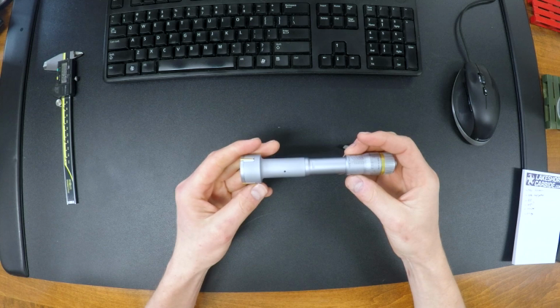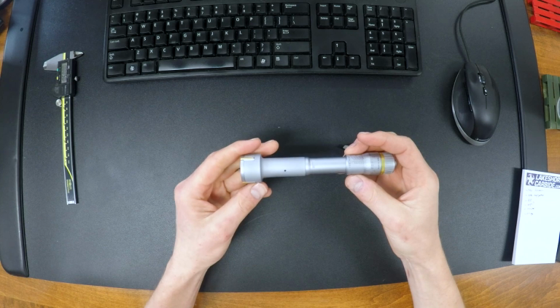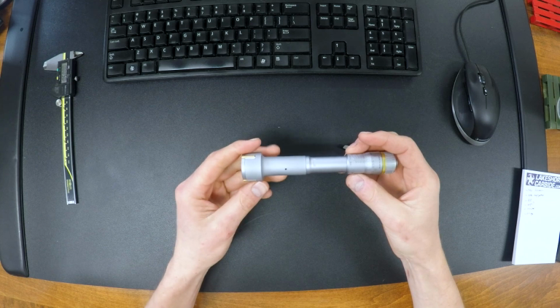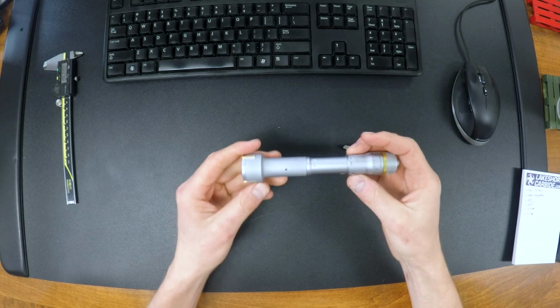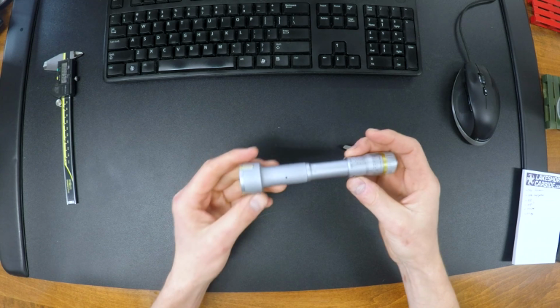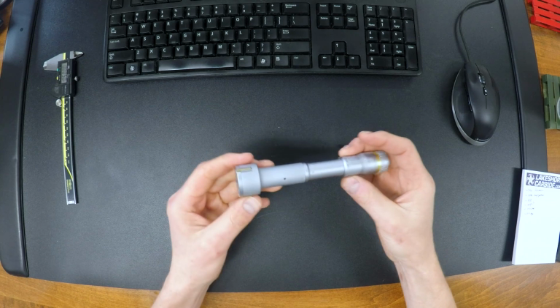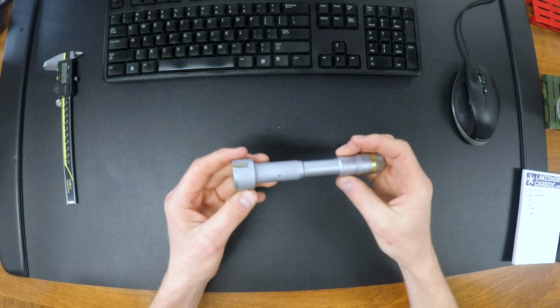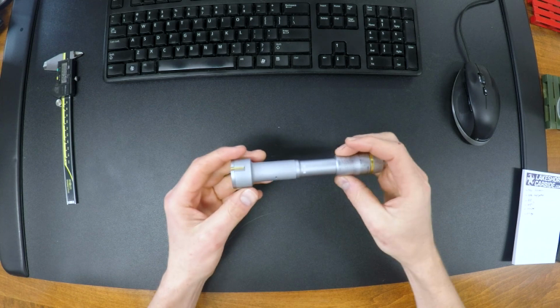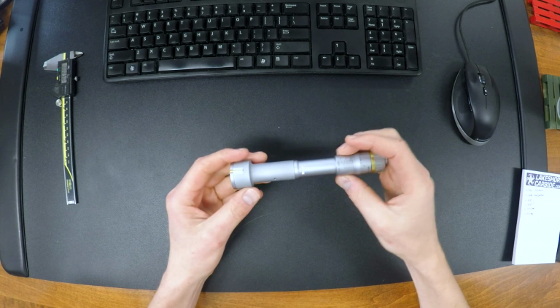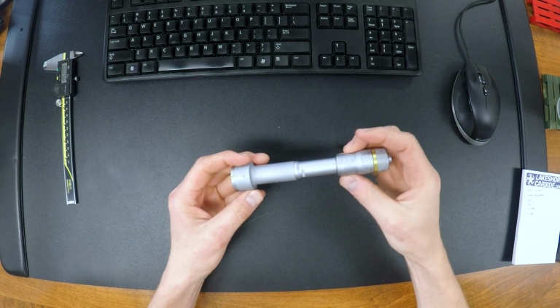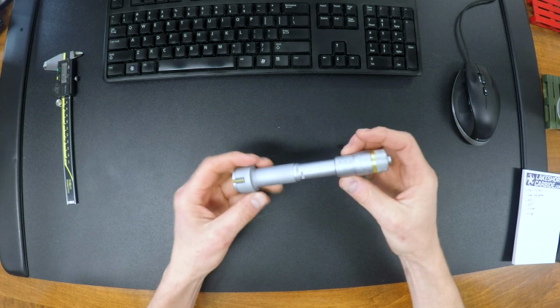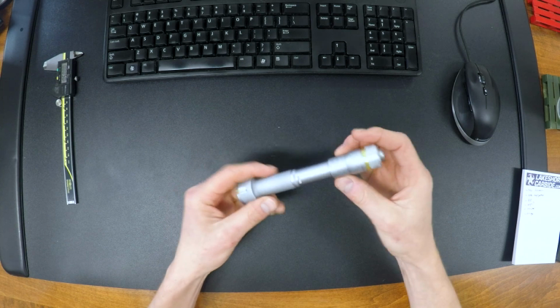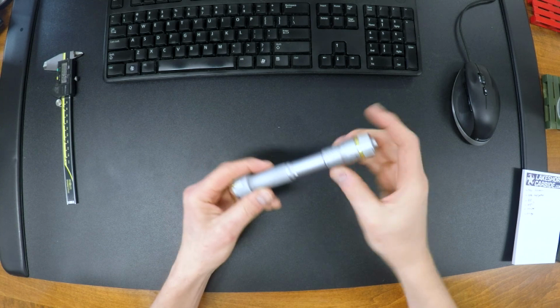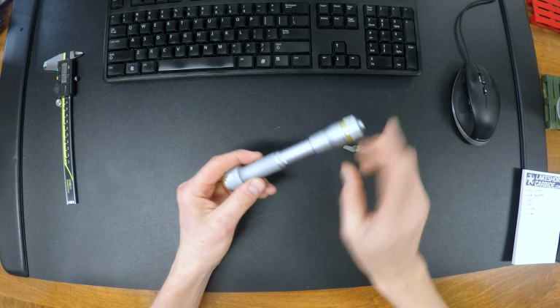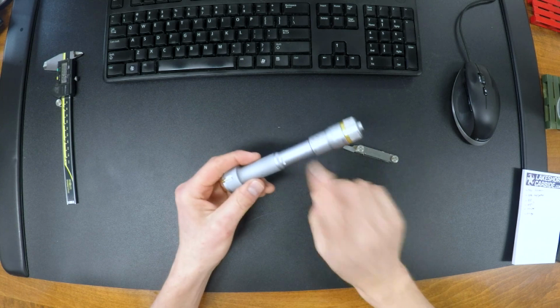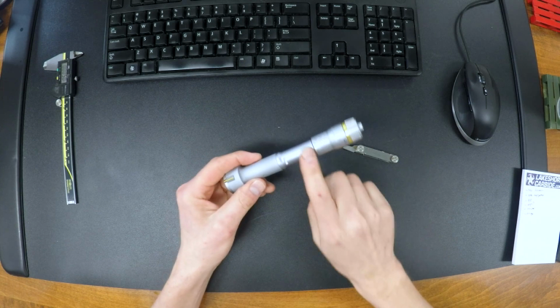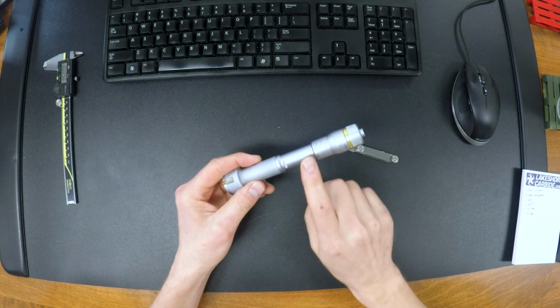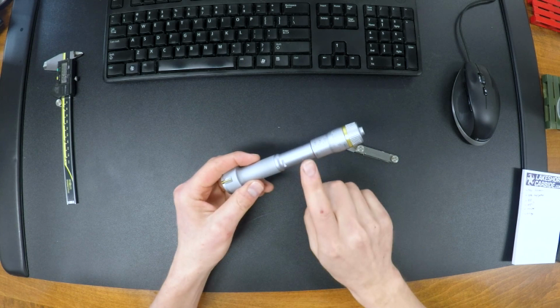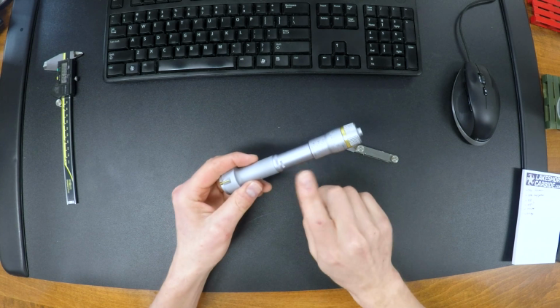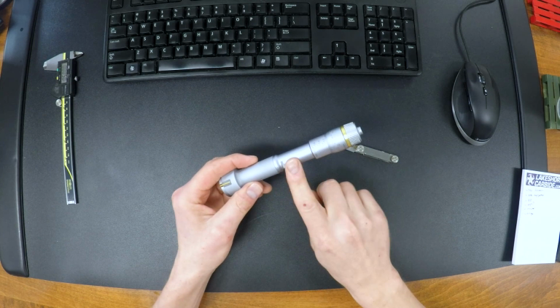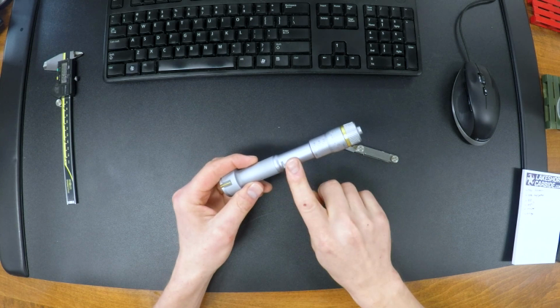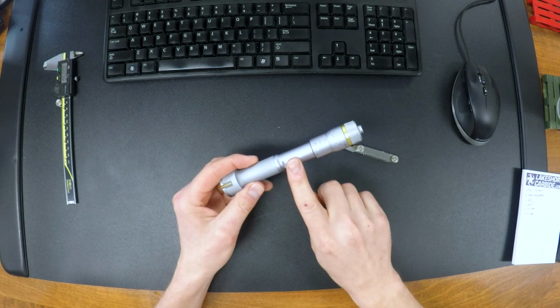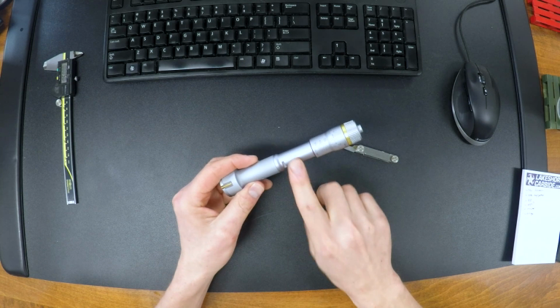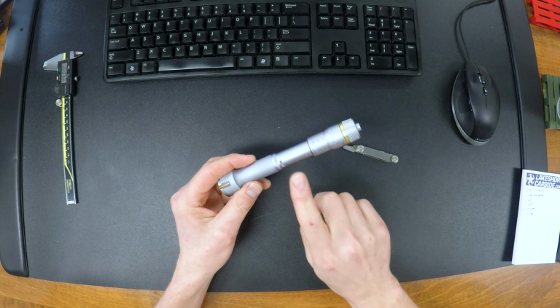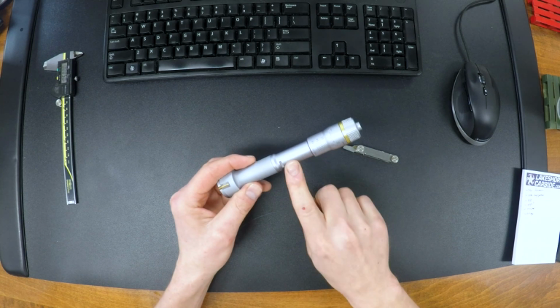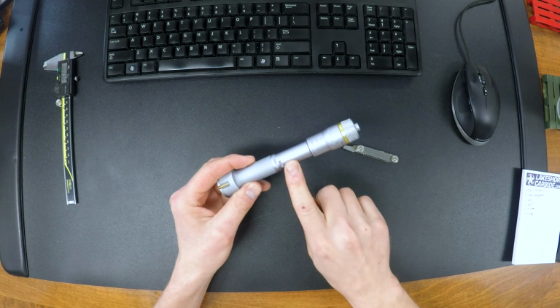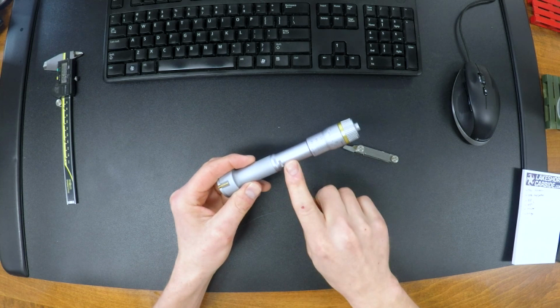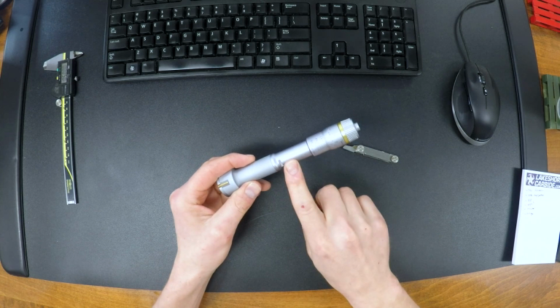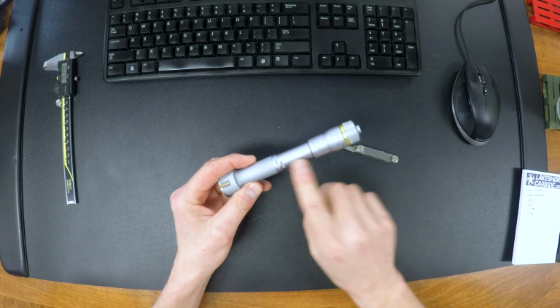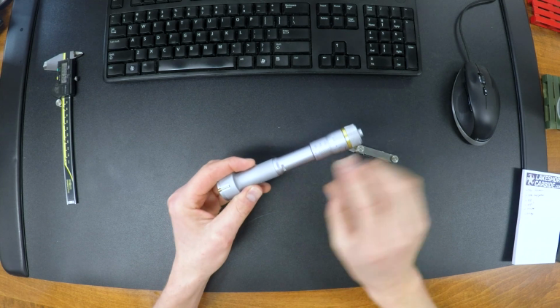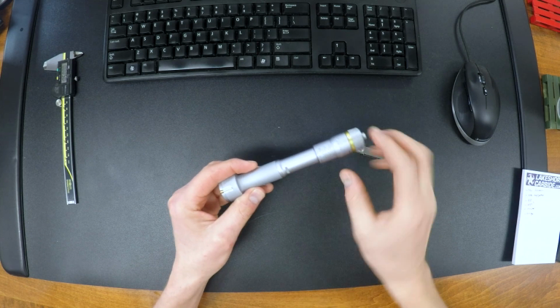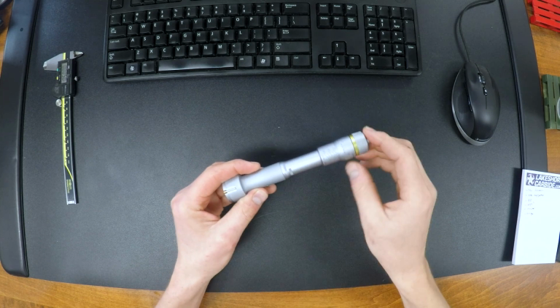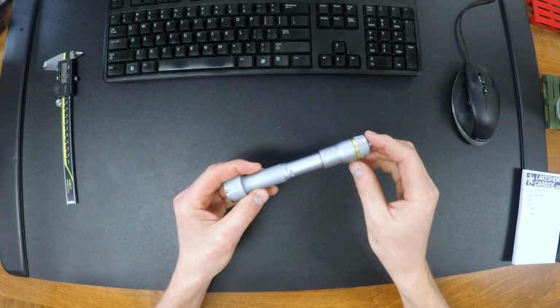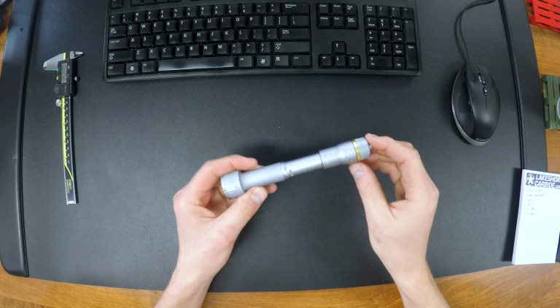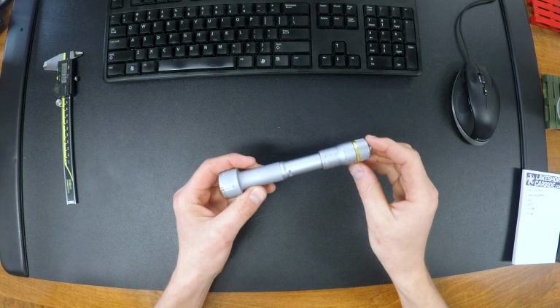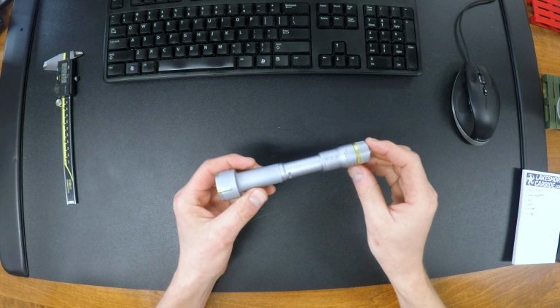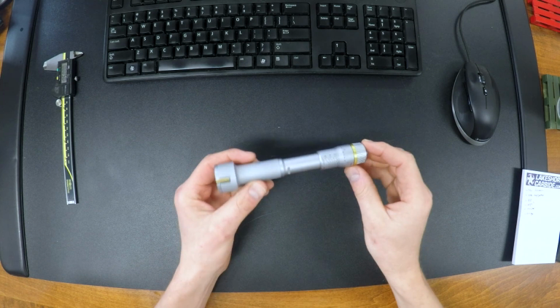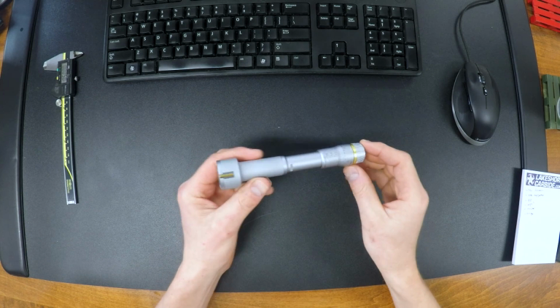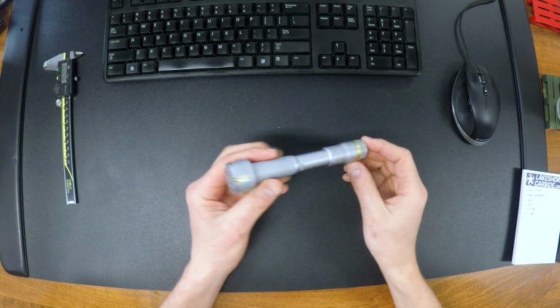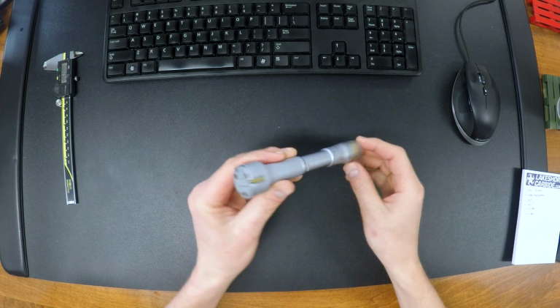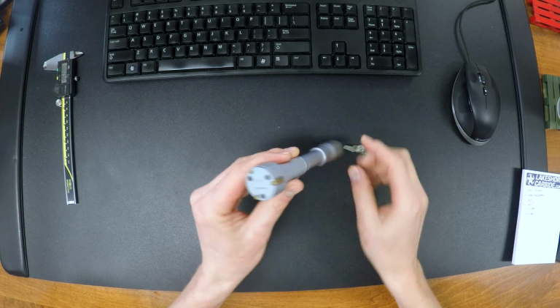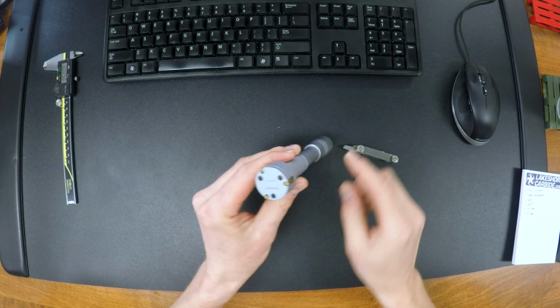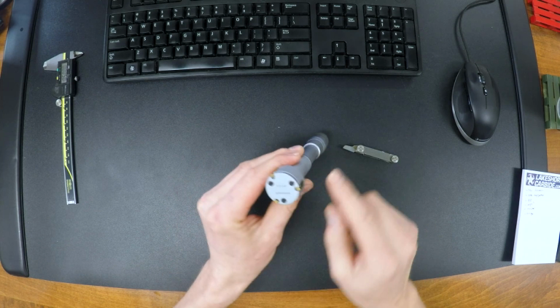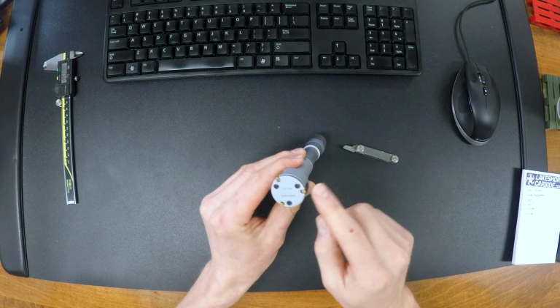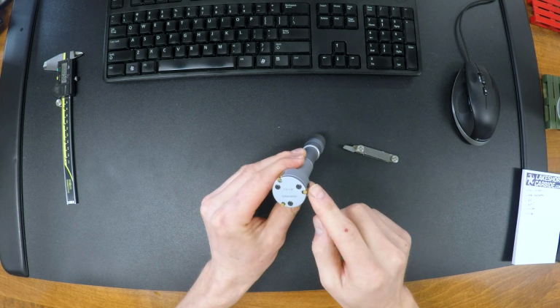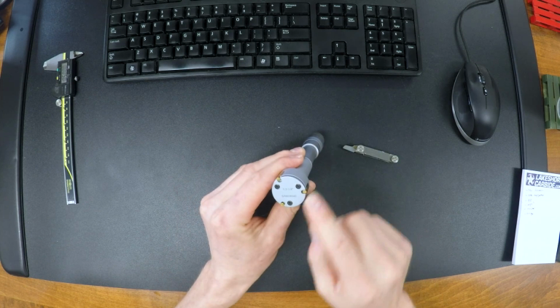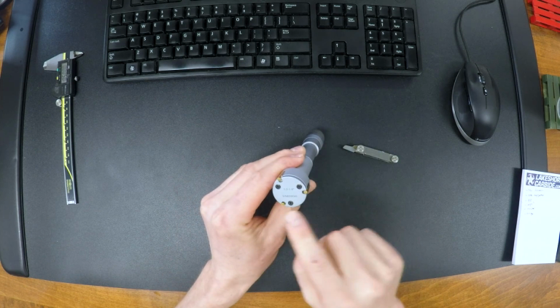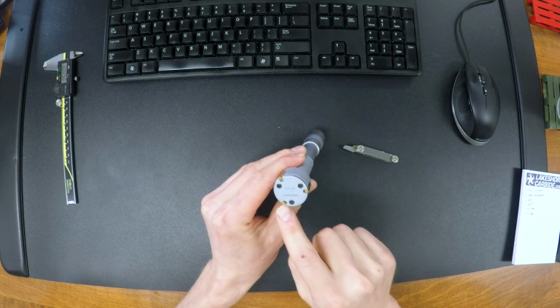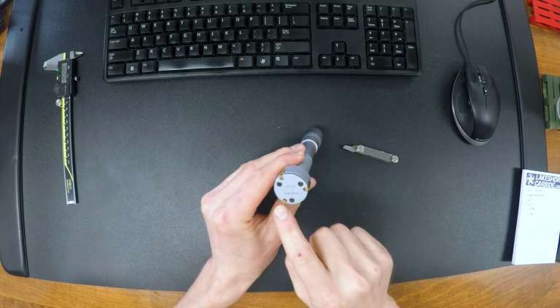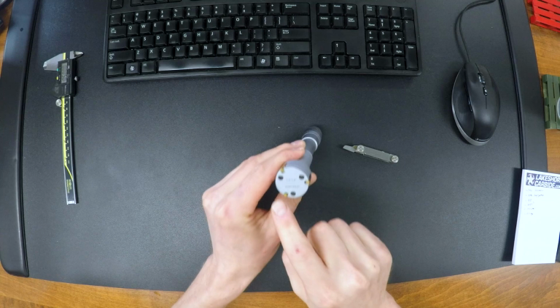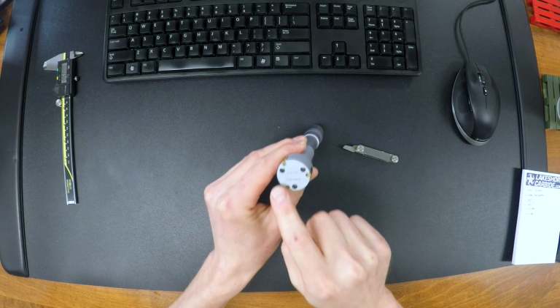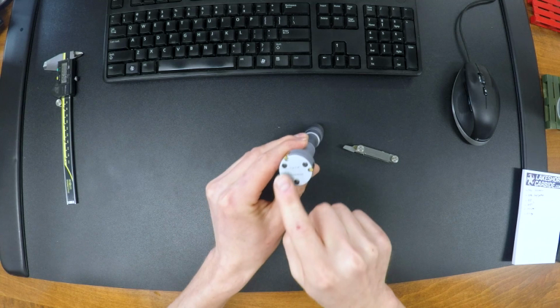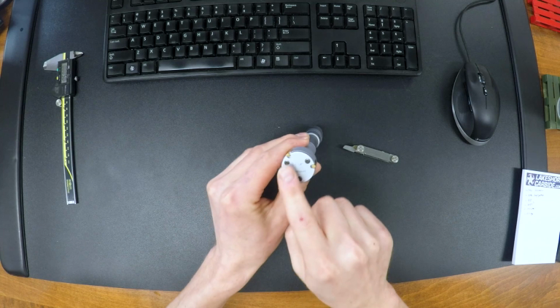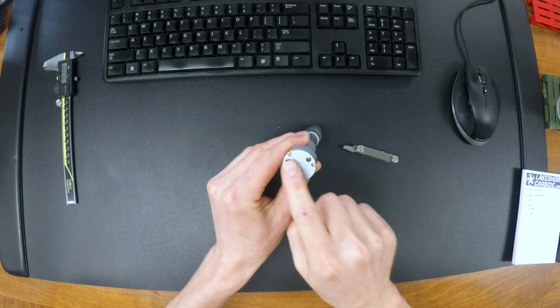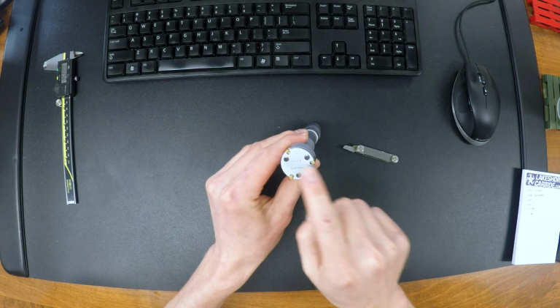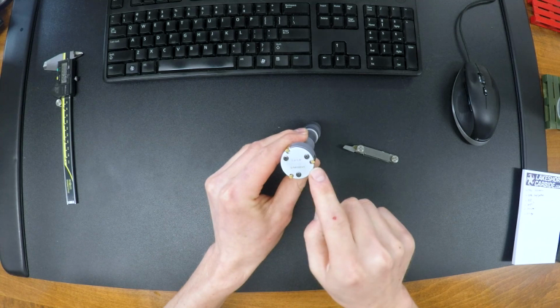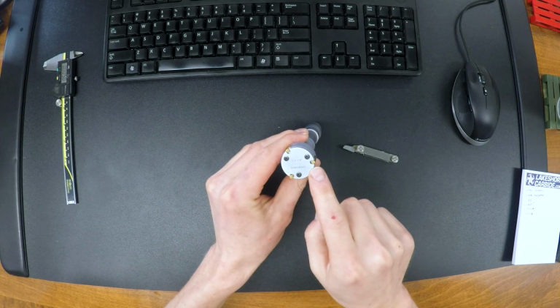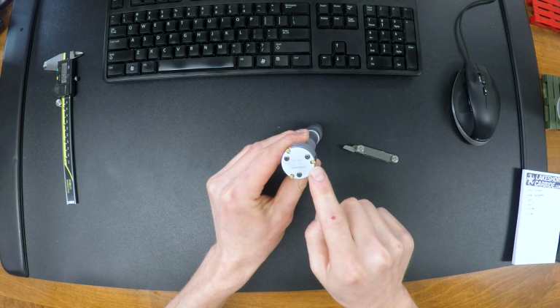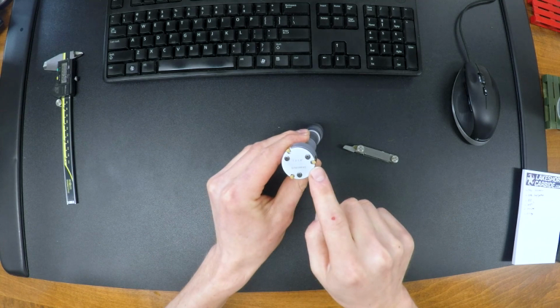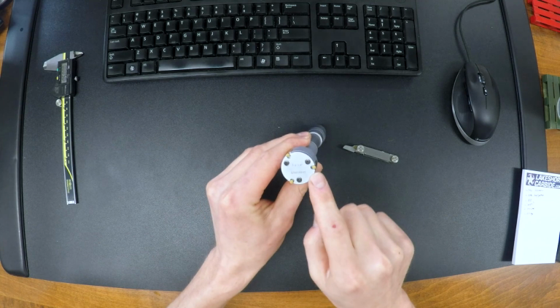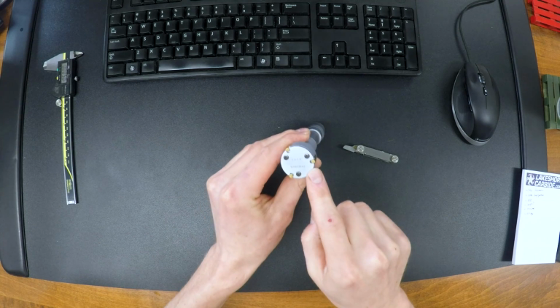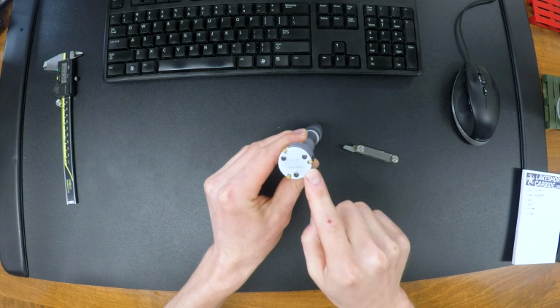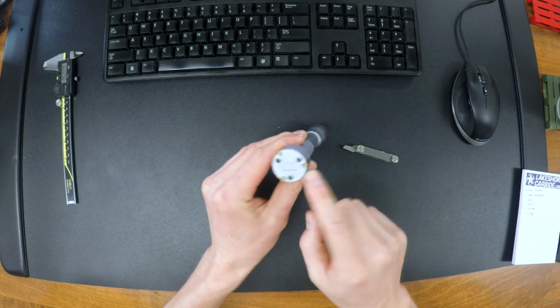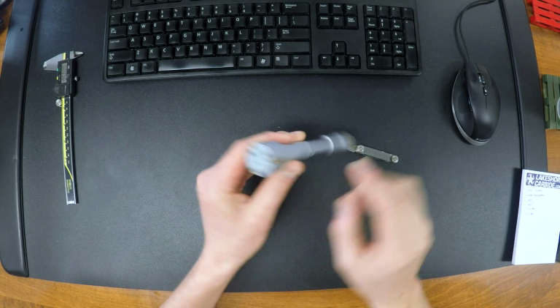Hi folks. Let's take this Mitsutoyo TriMic apart. This is used for precision measurement of bores.